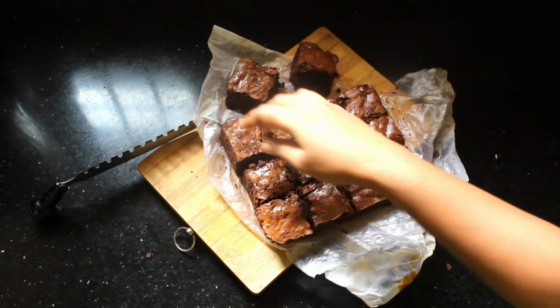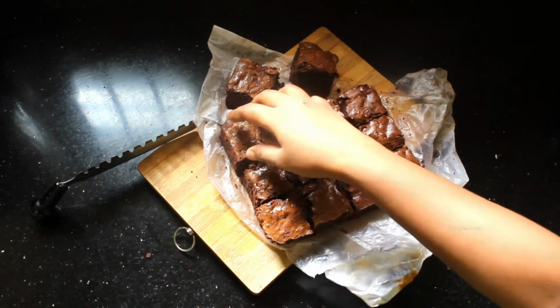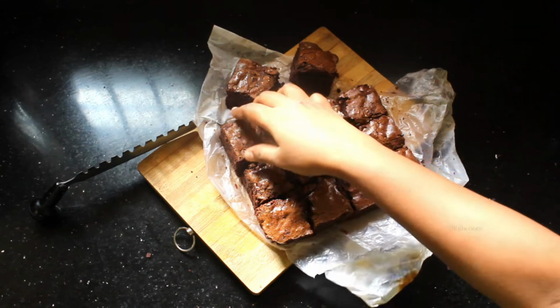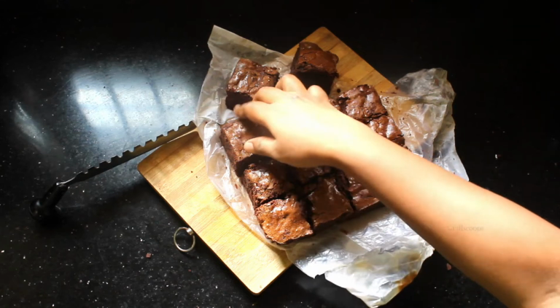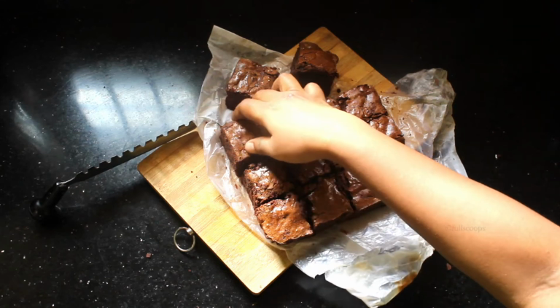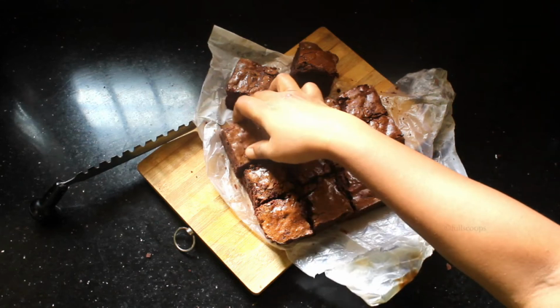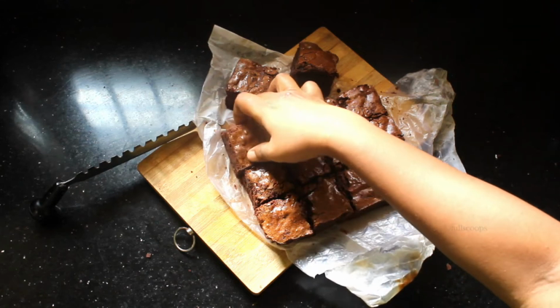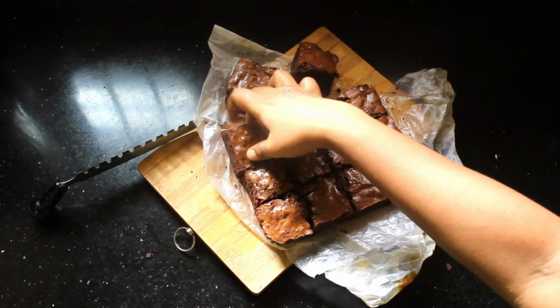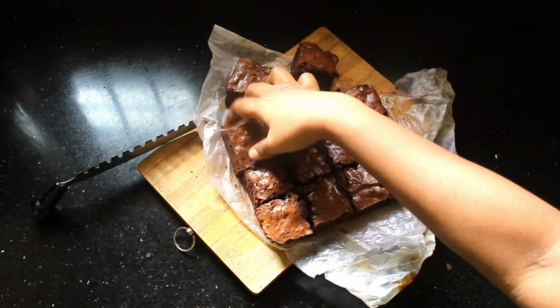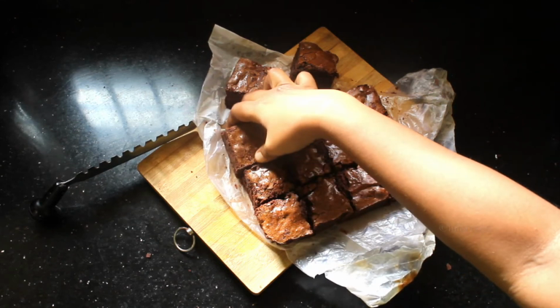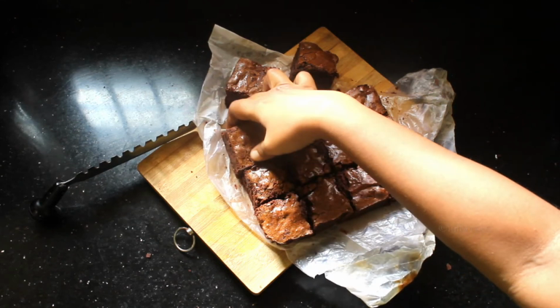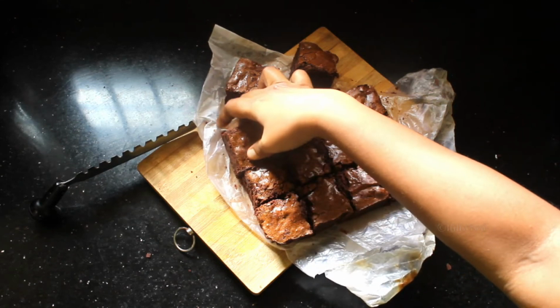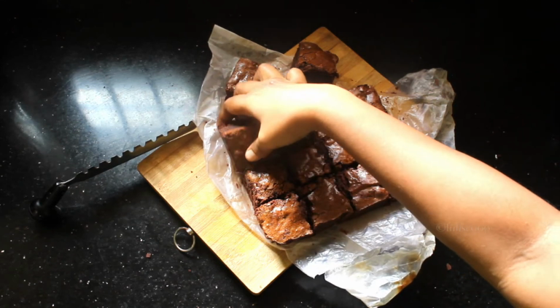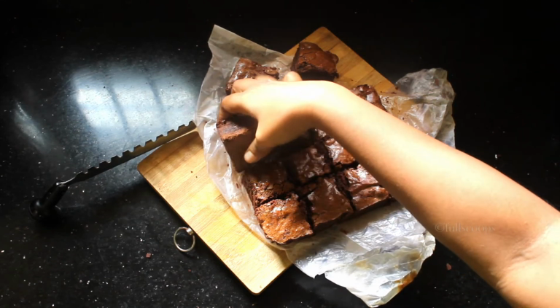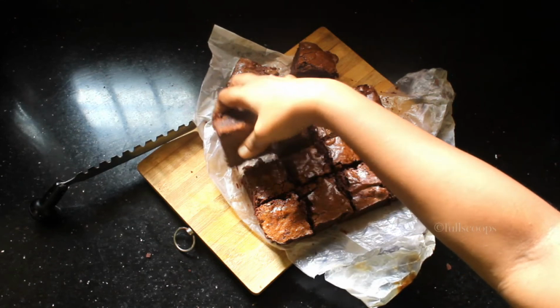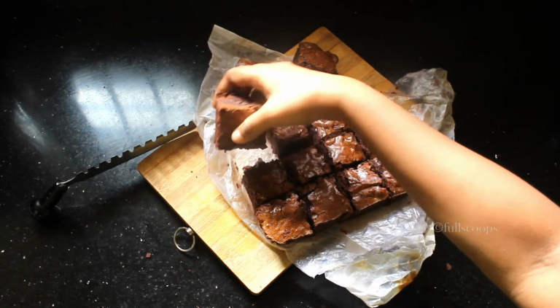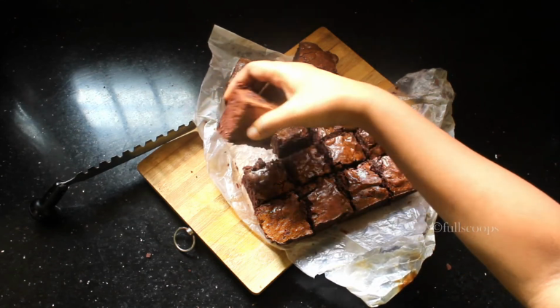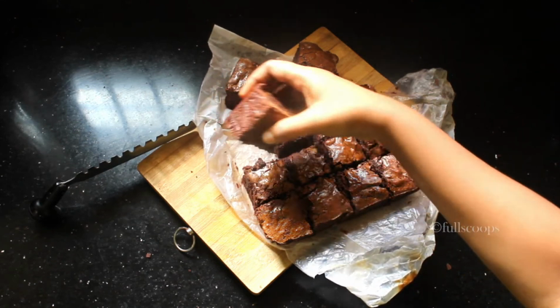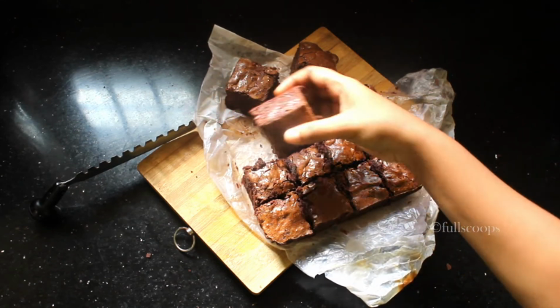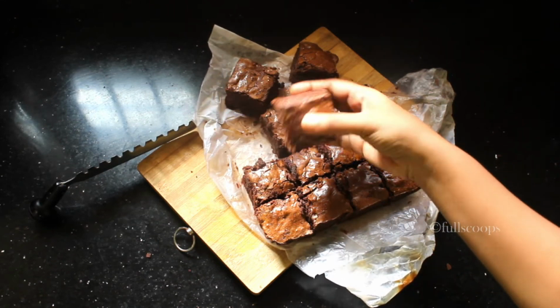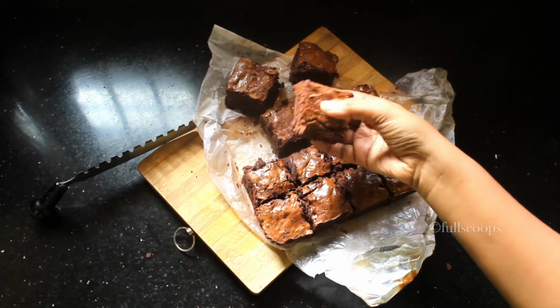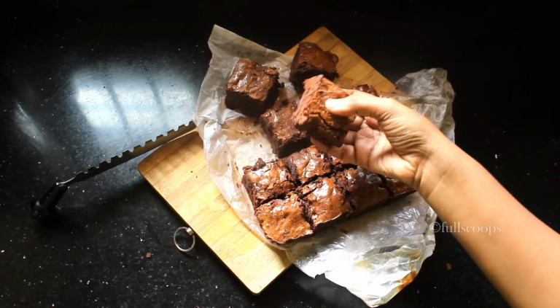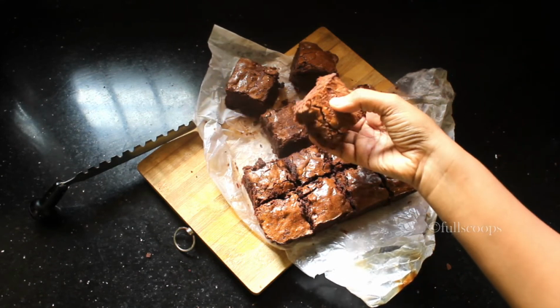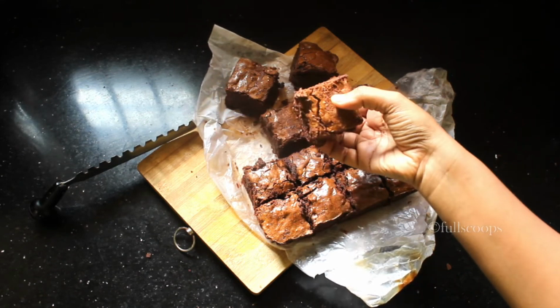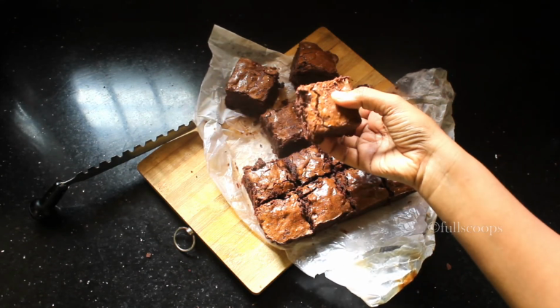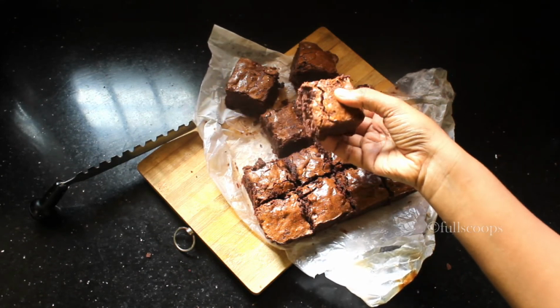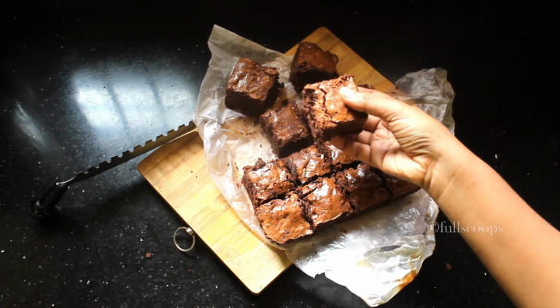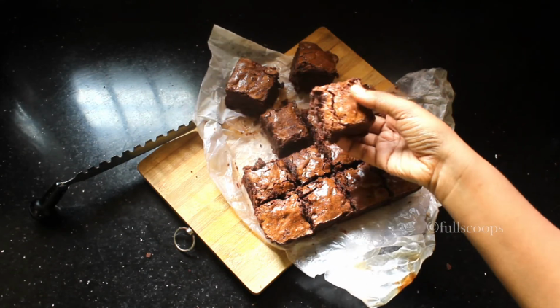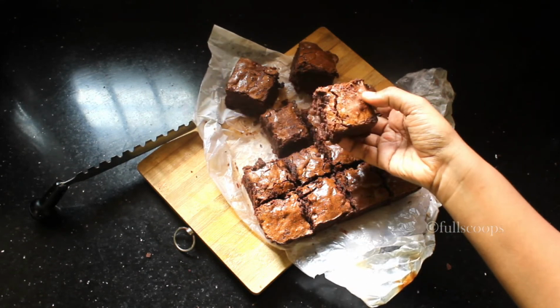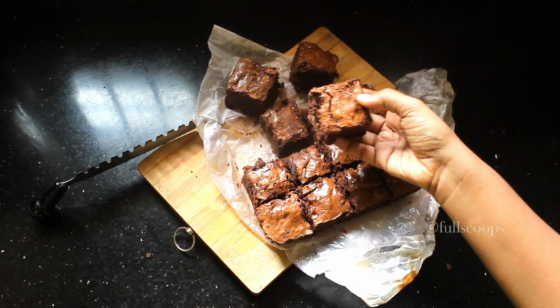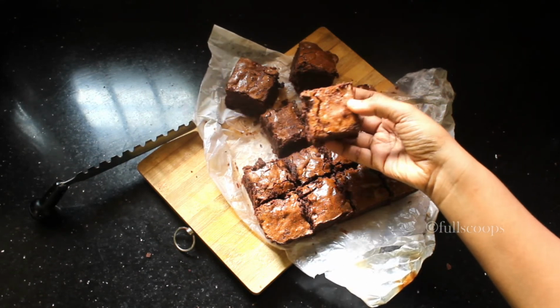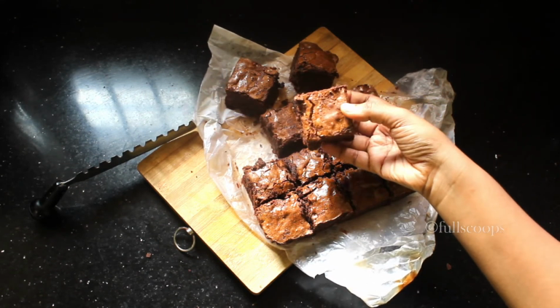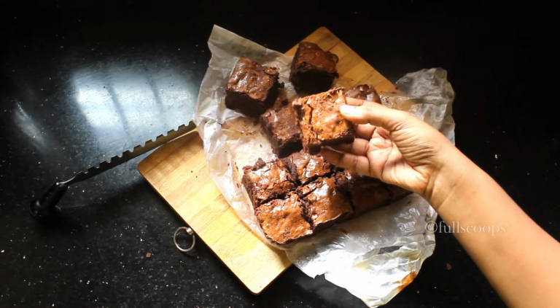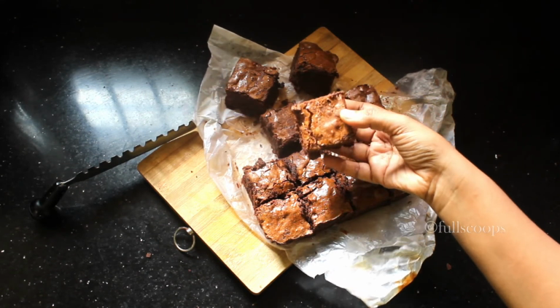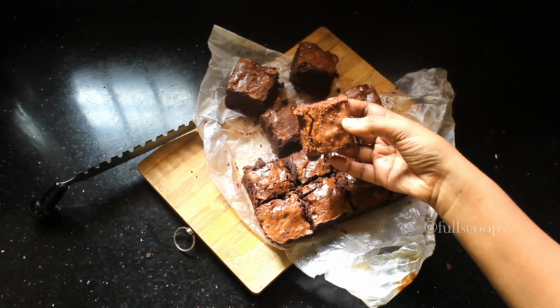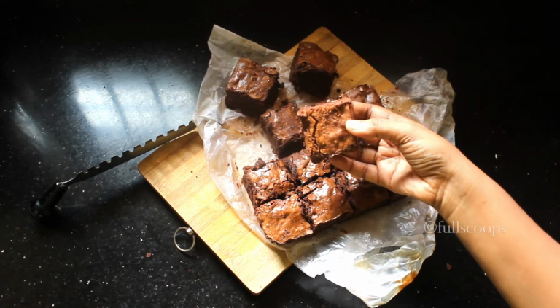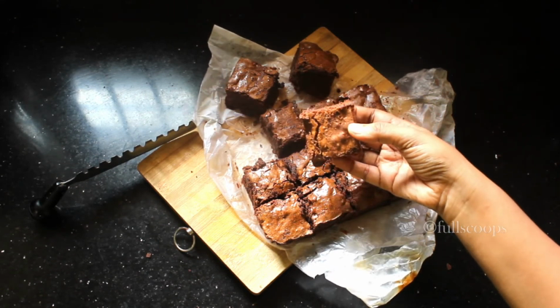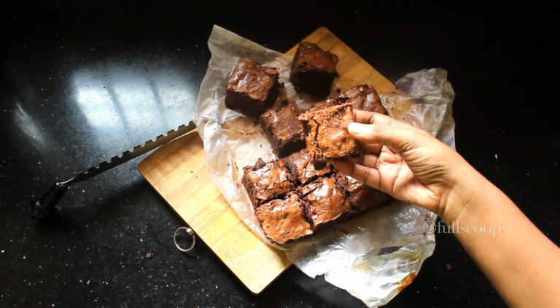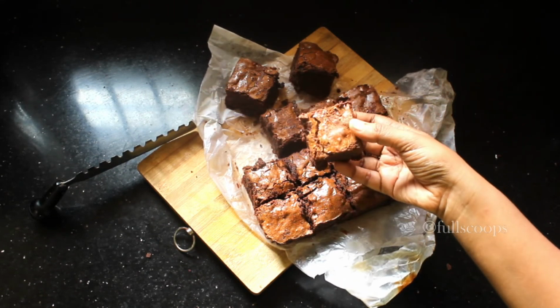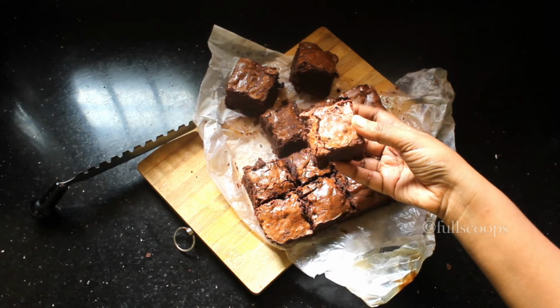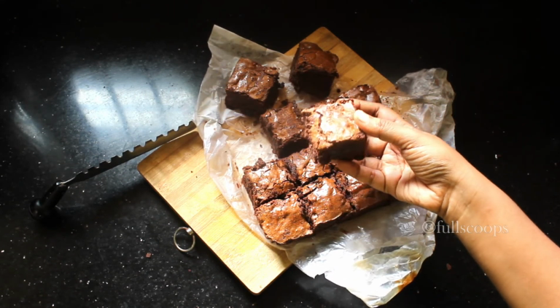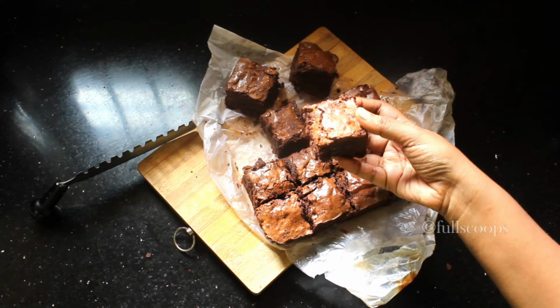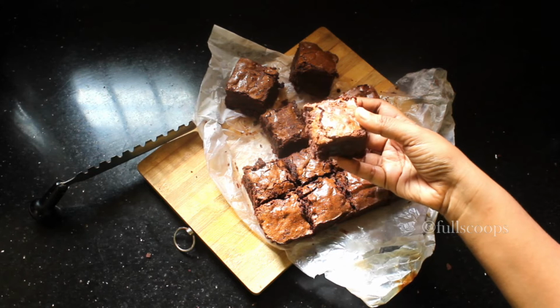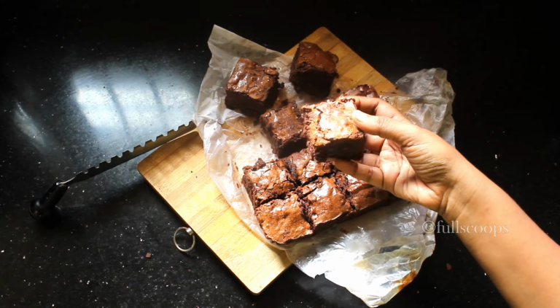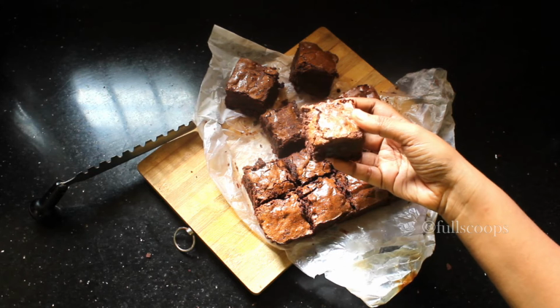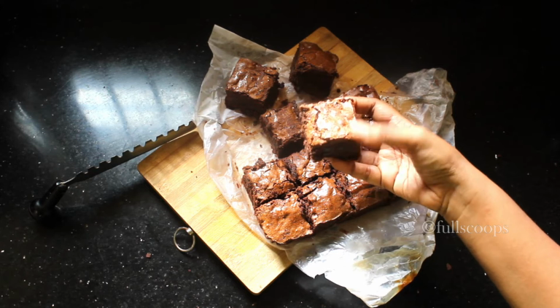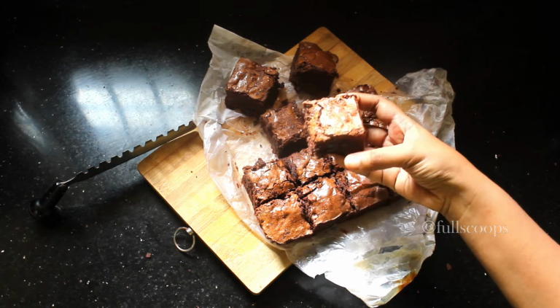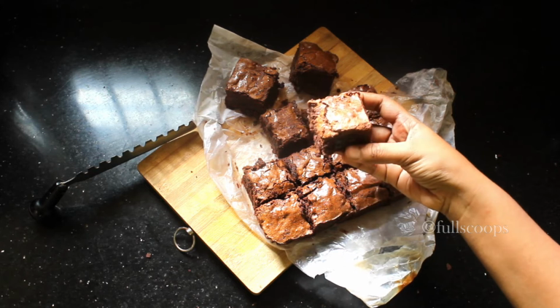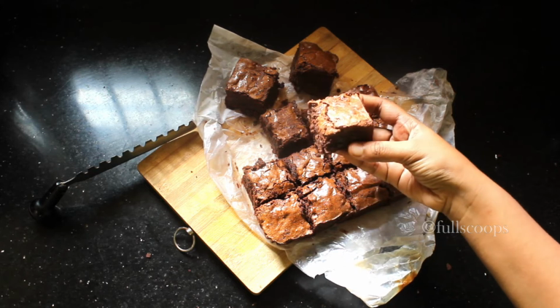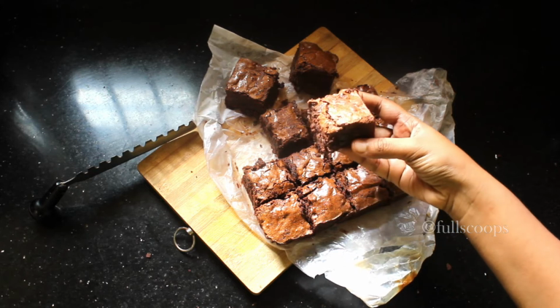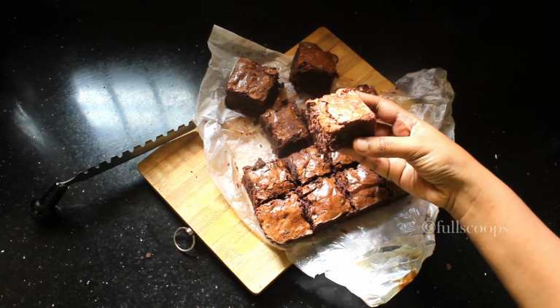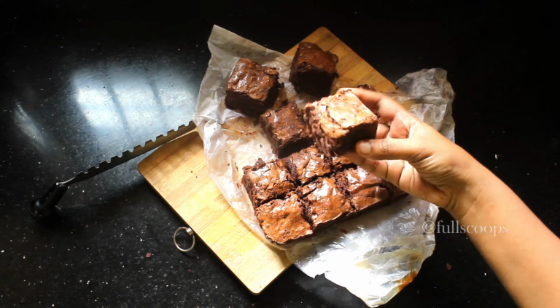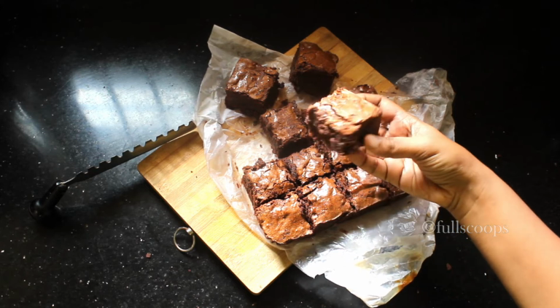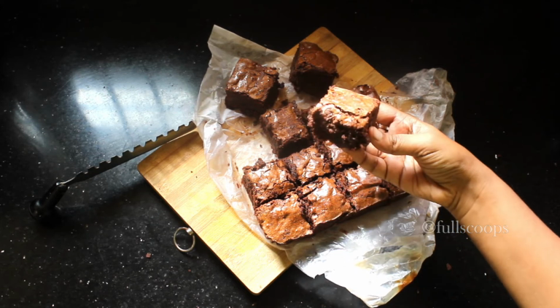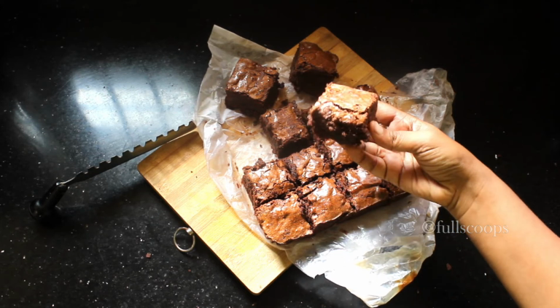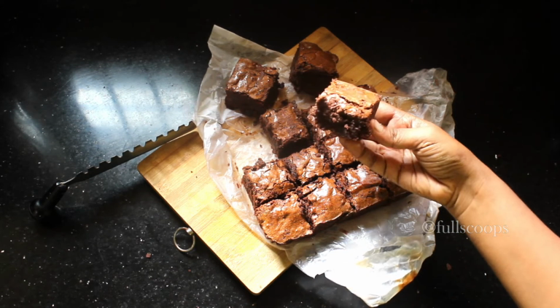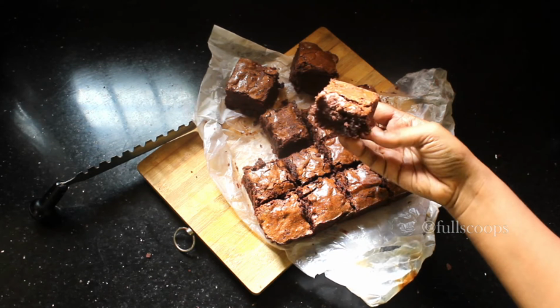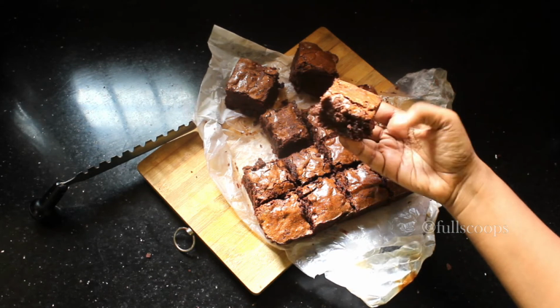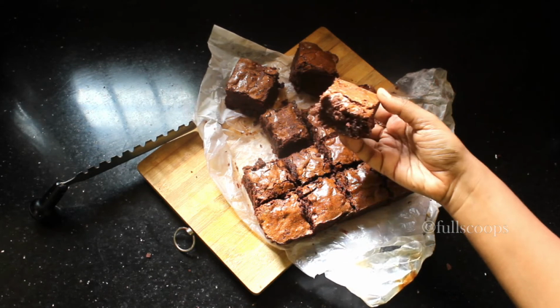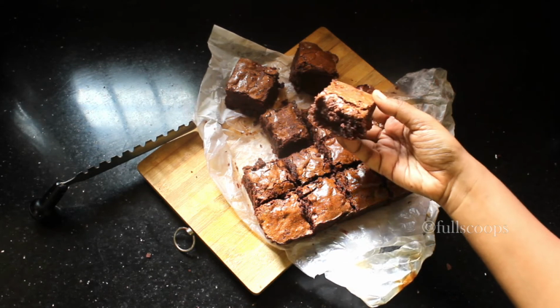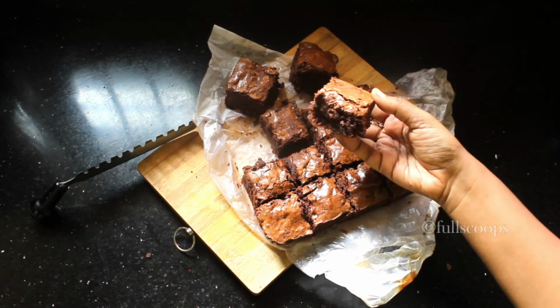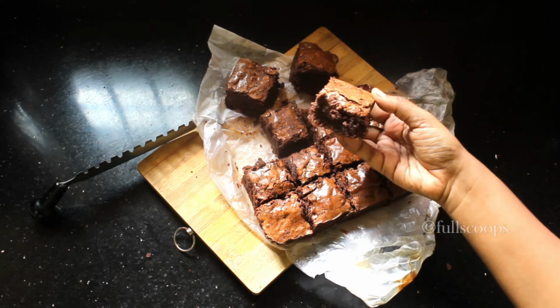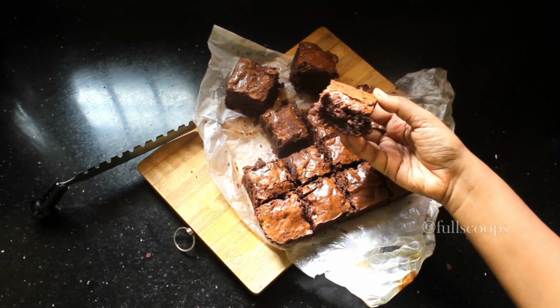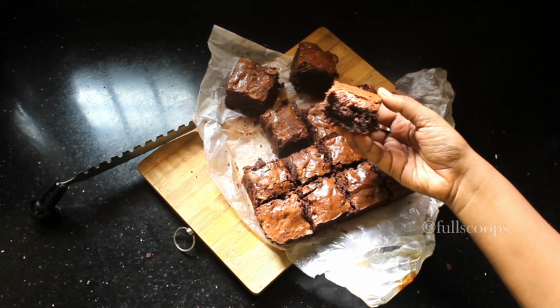Hello everyone, today we are going to see how to bake these triple chocolate fudge brownies.